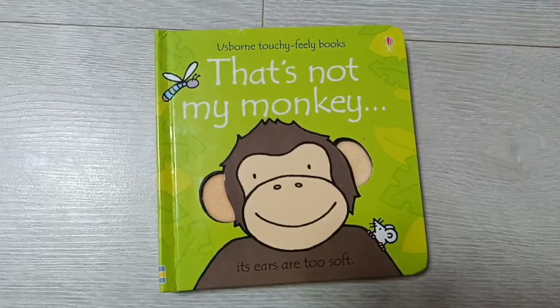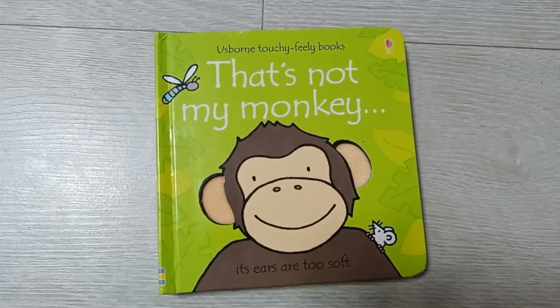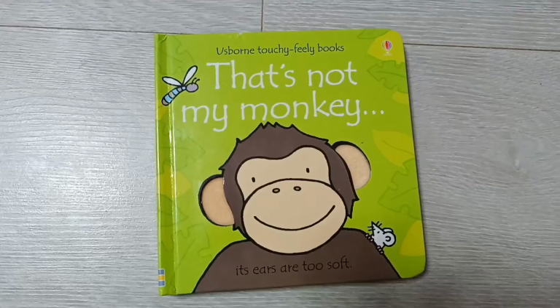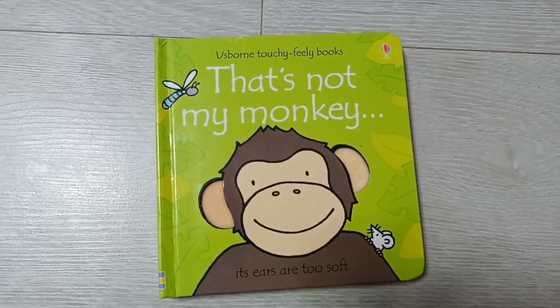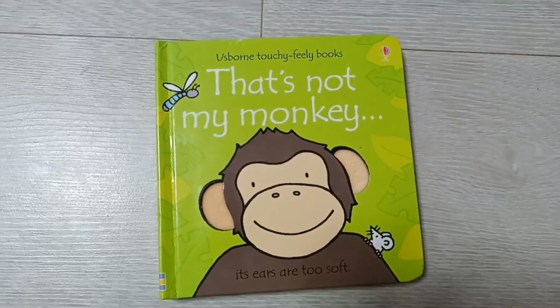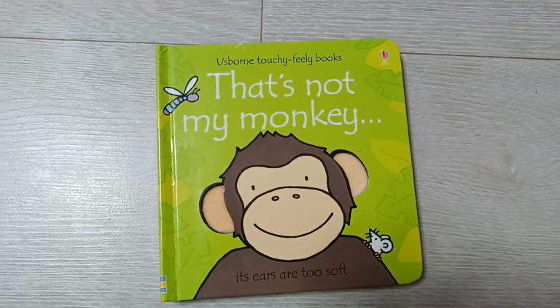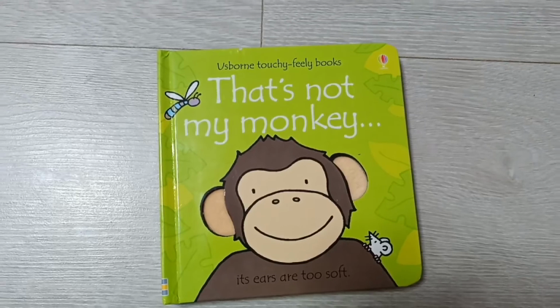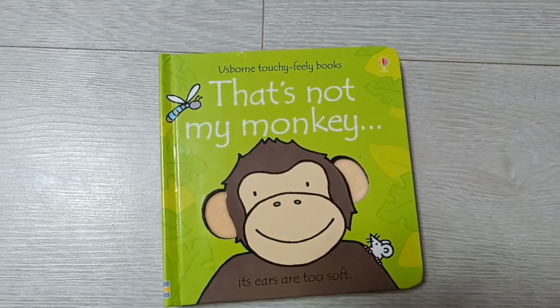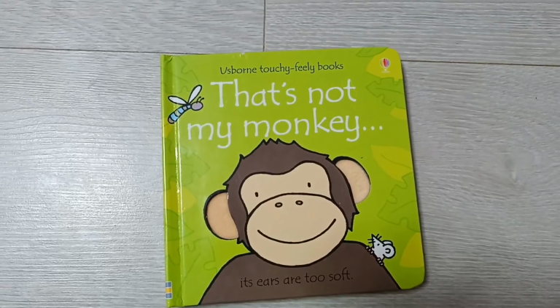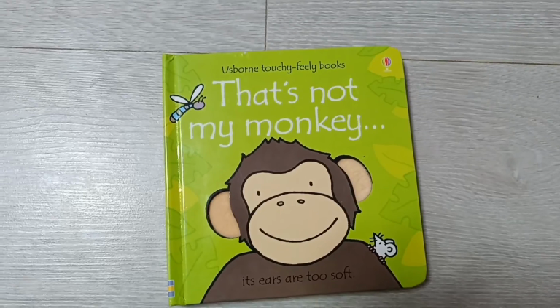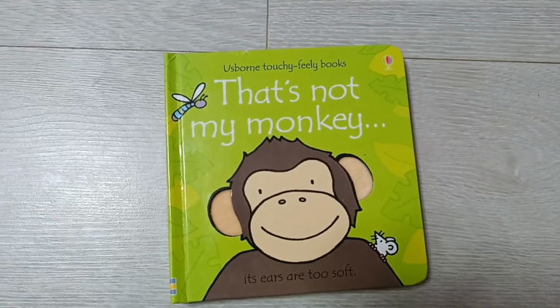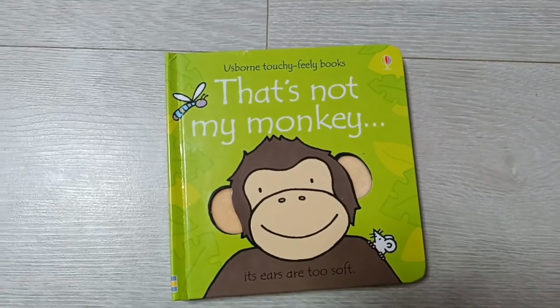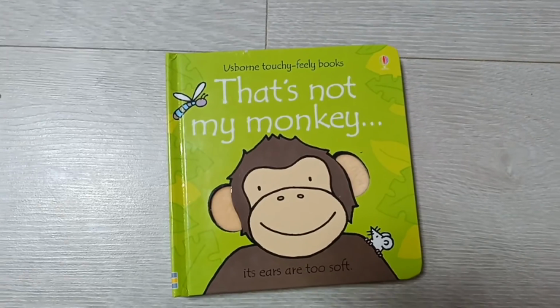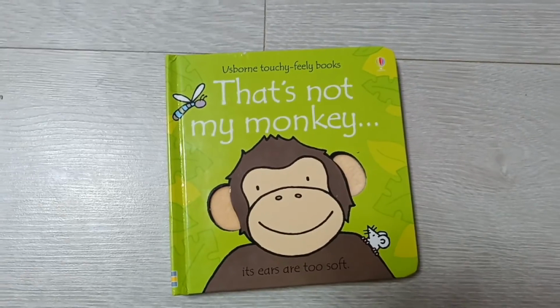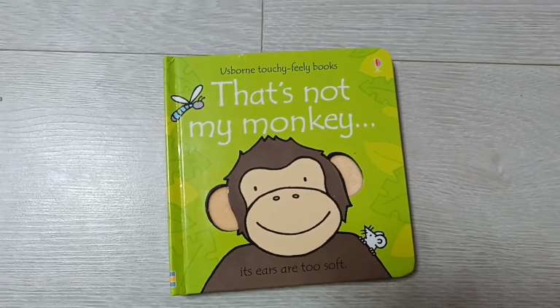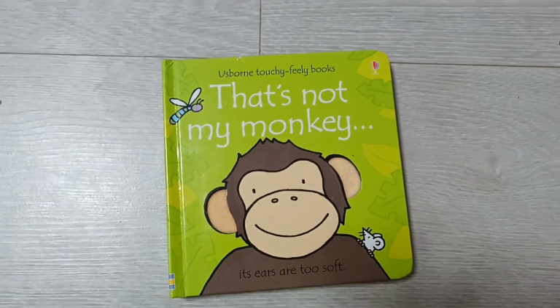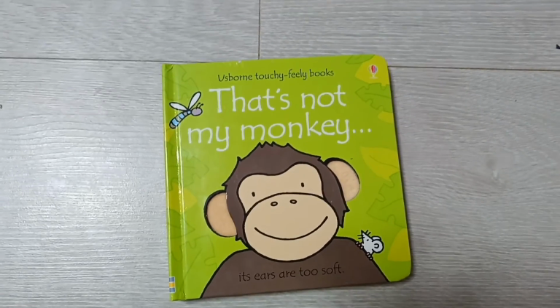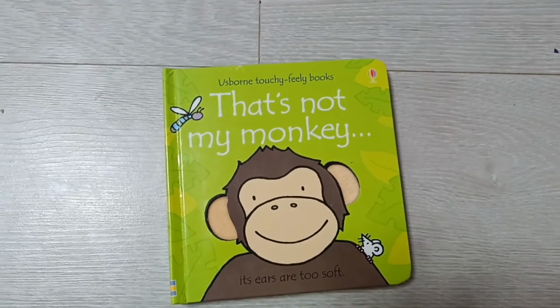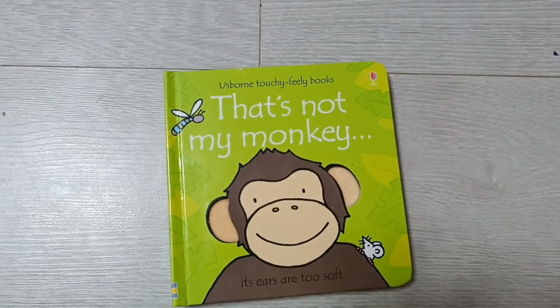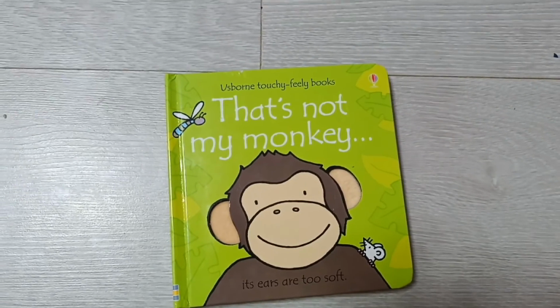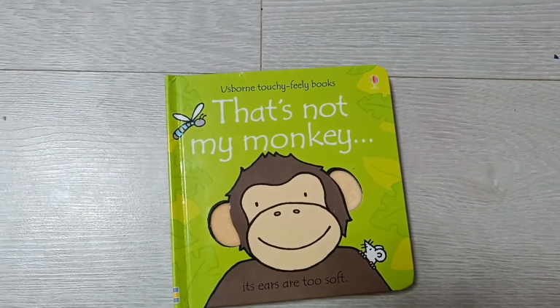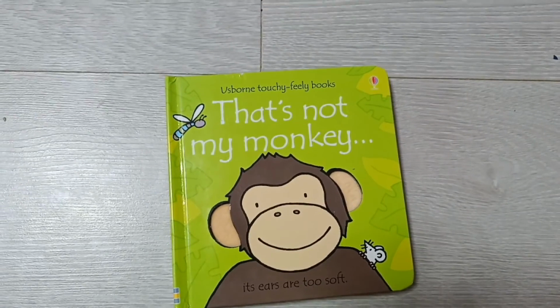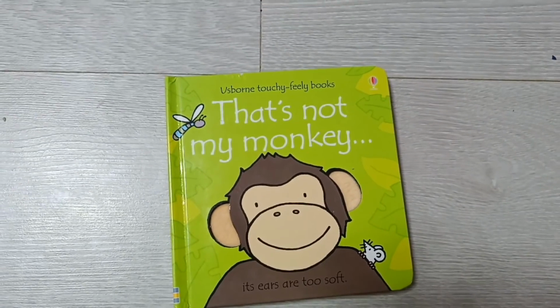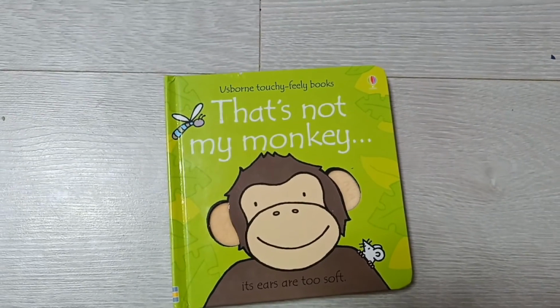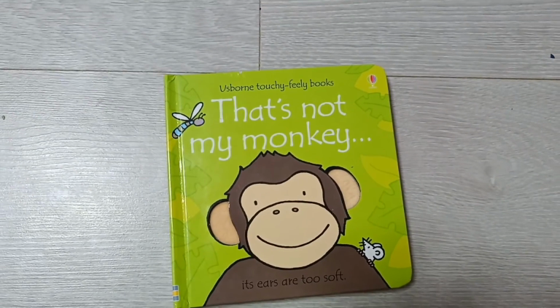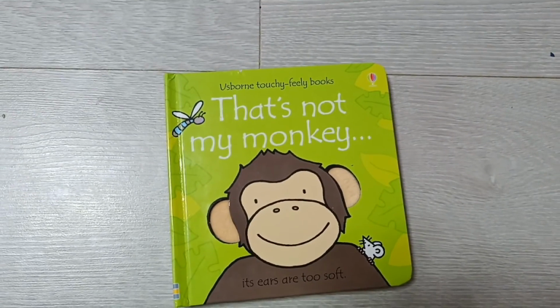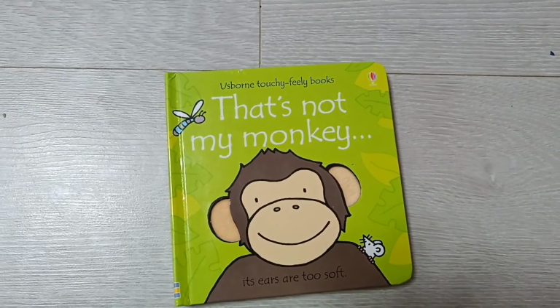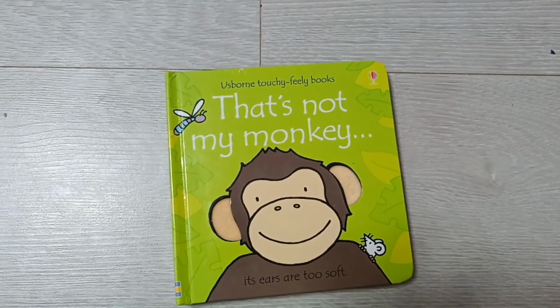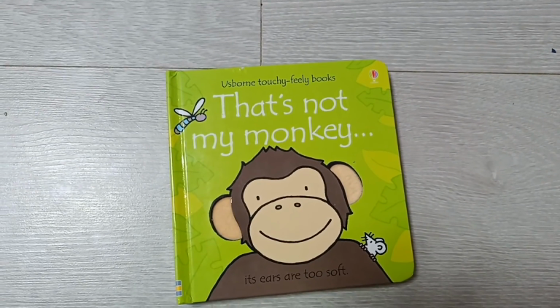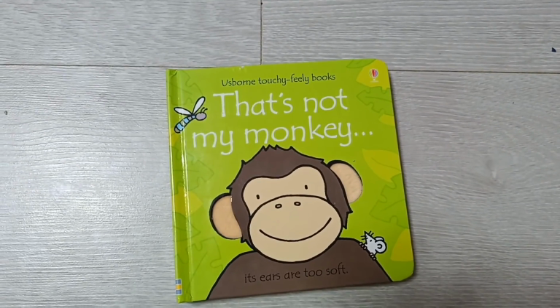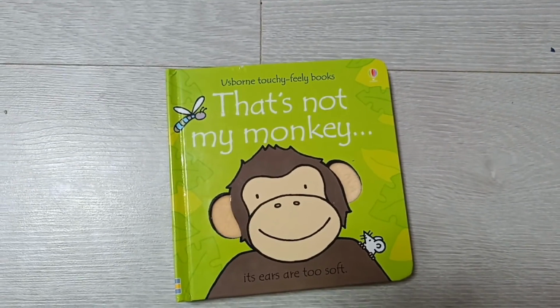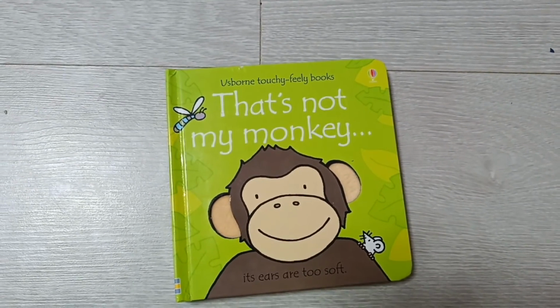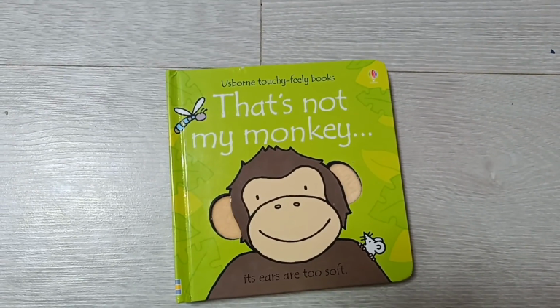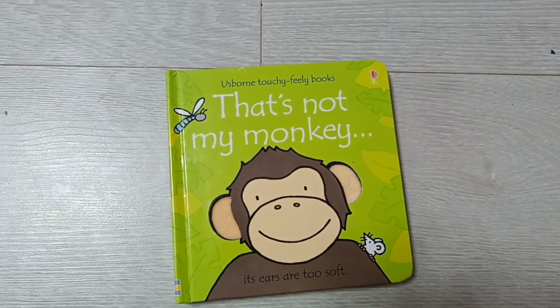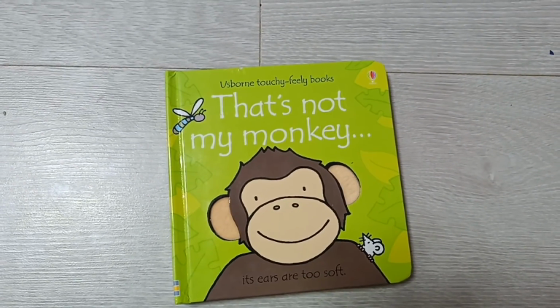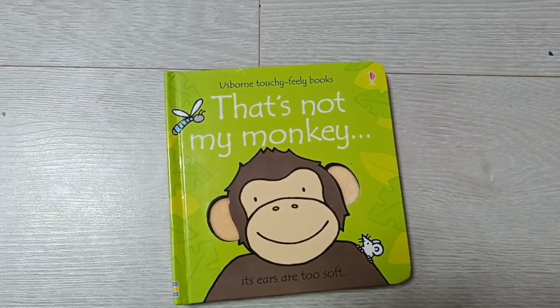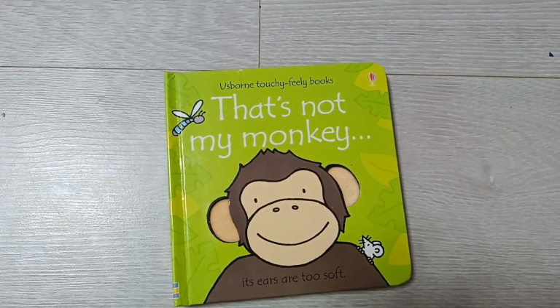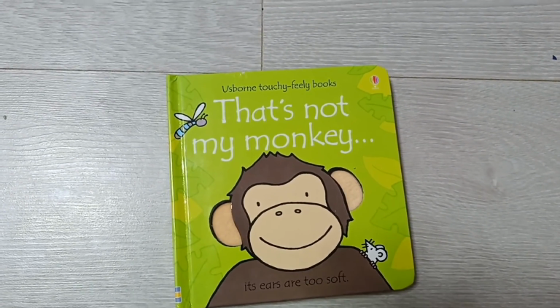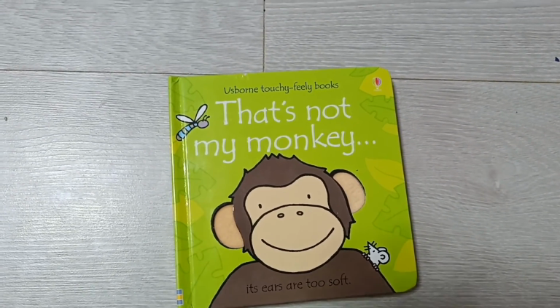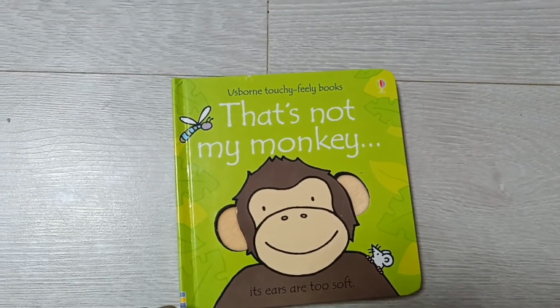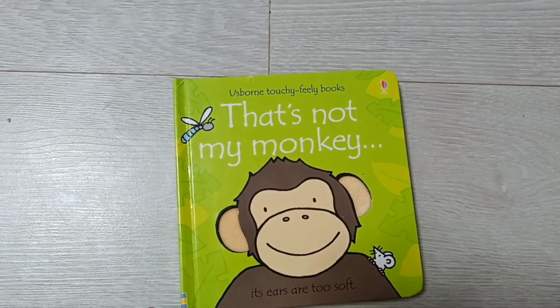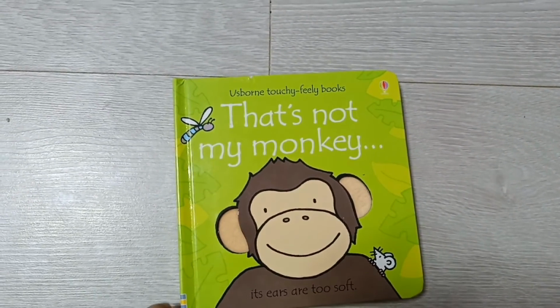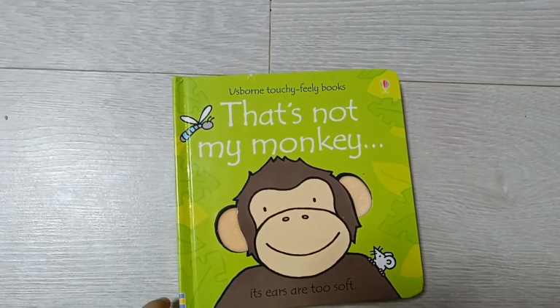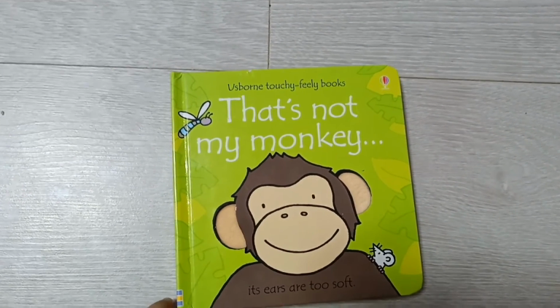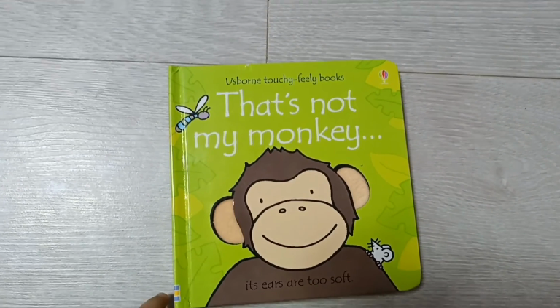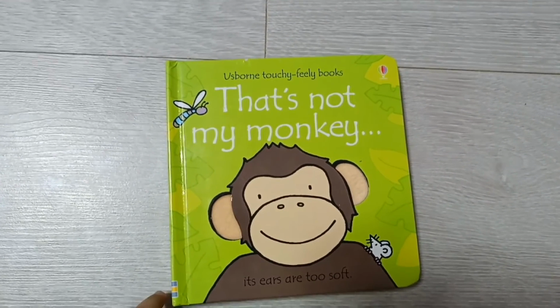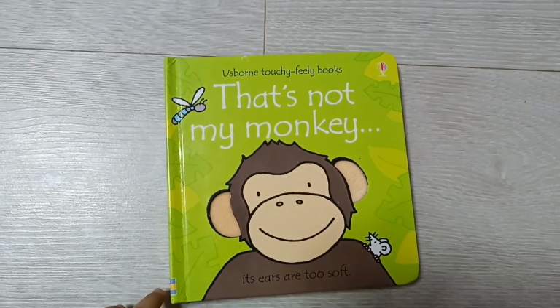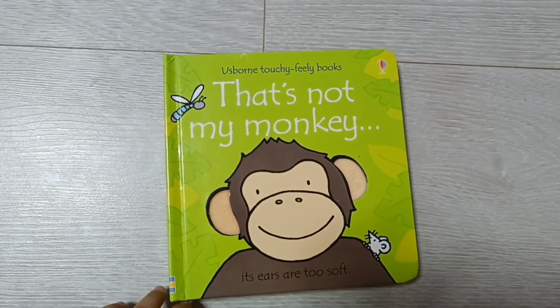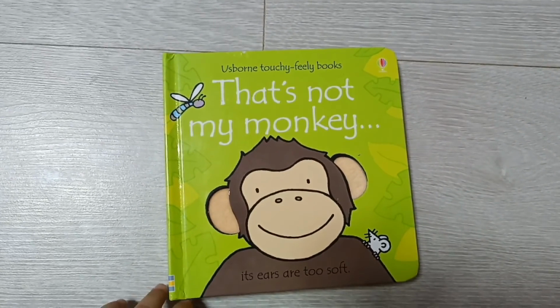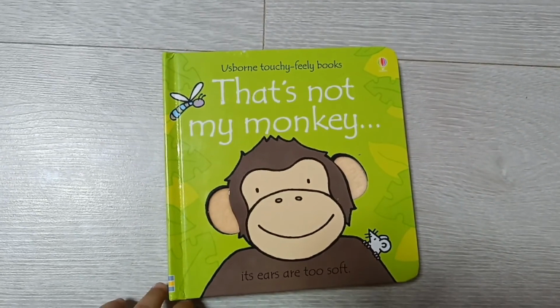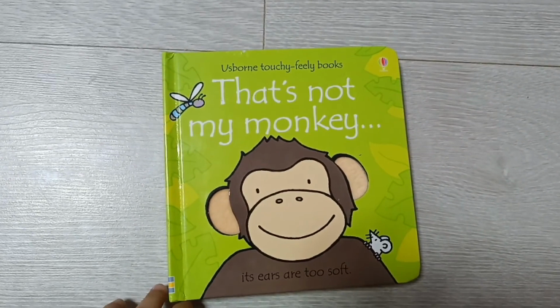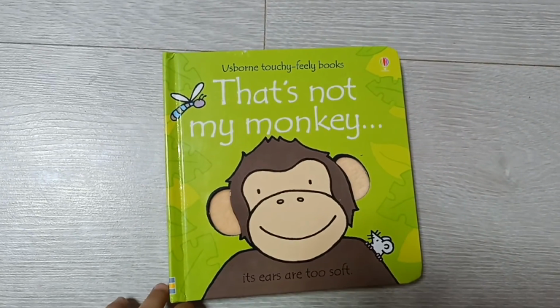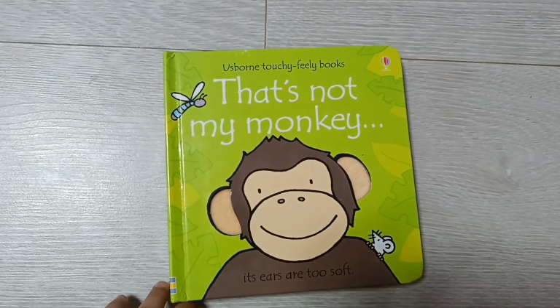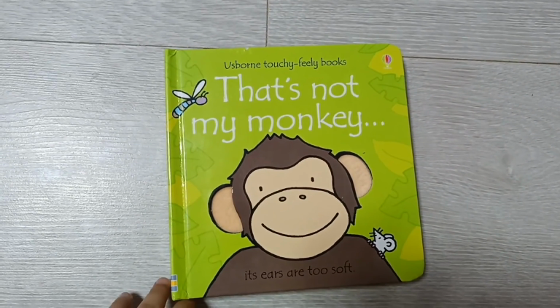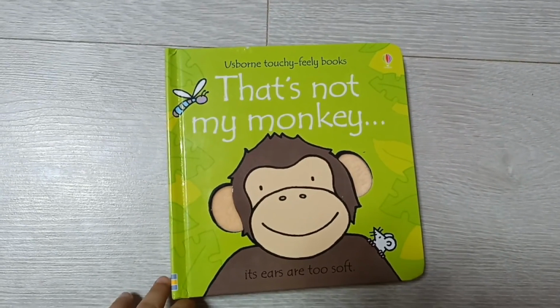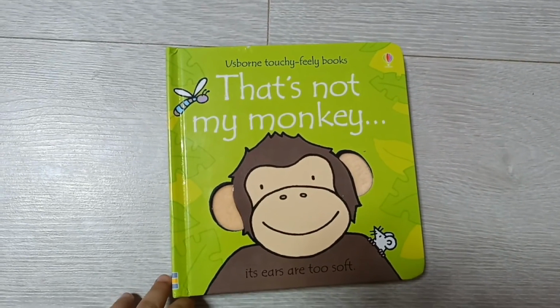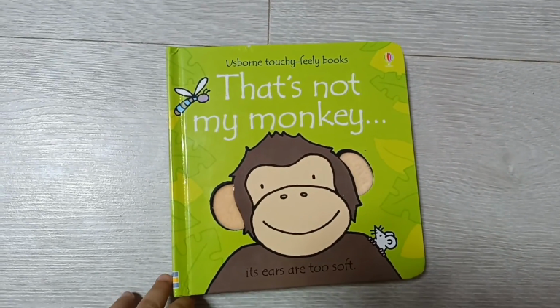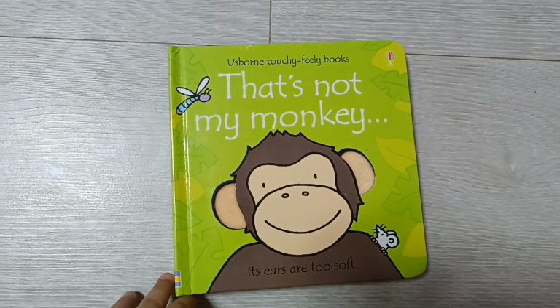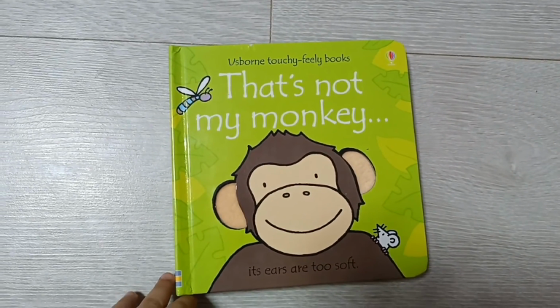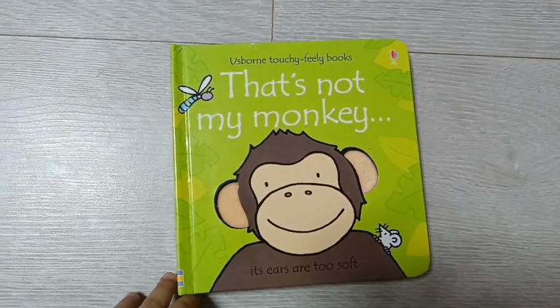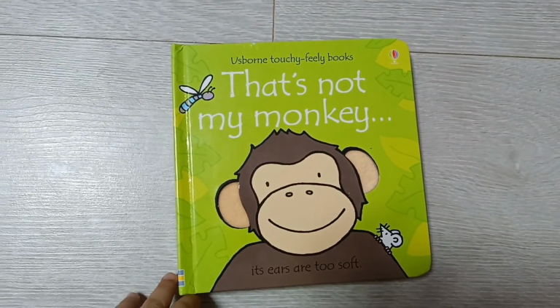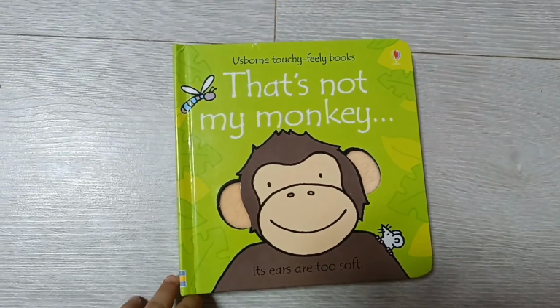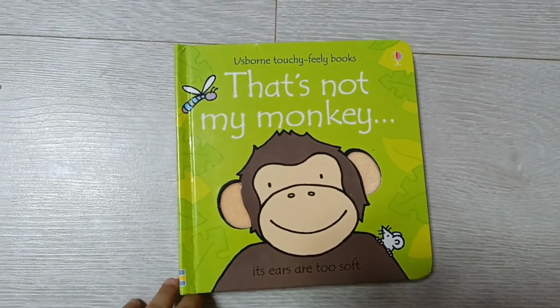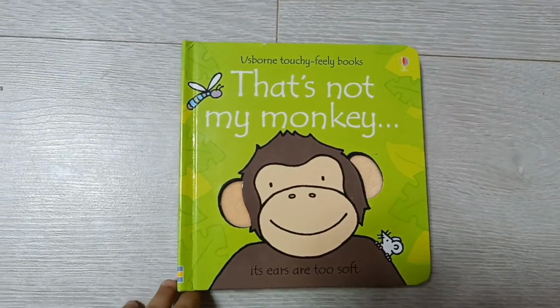Hello friends, today I'm going to show you a spoon-touchy-feely box.